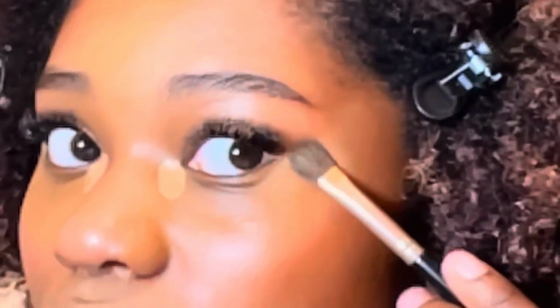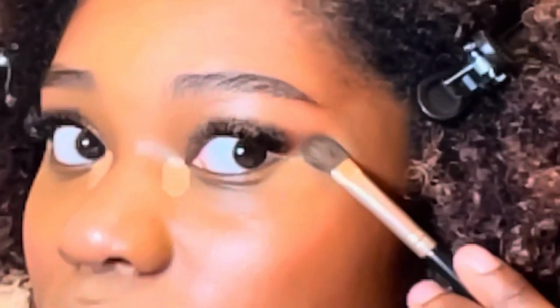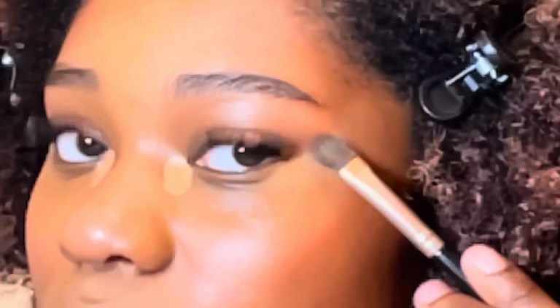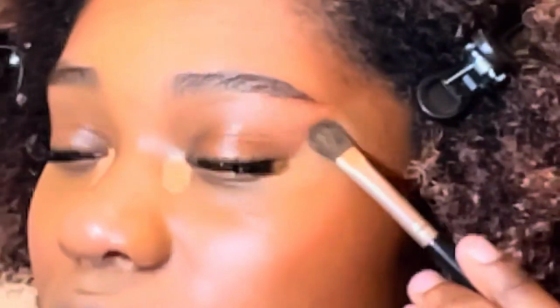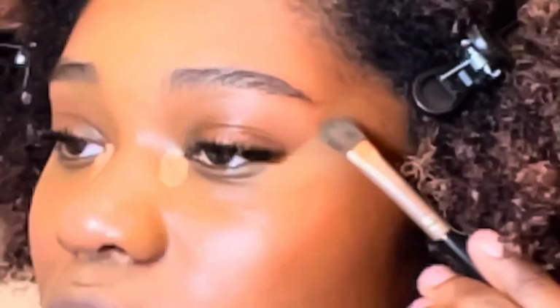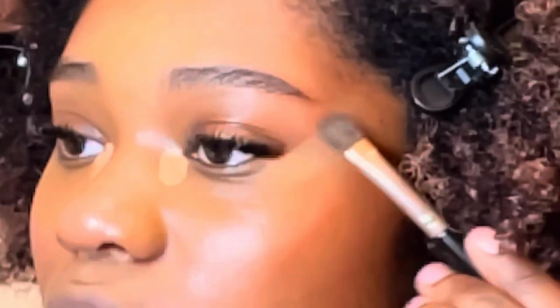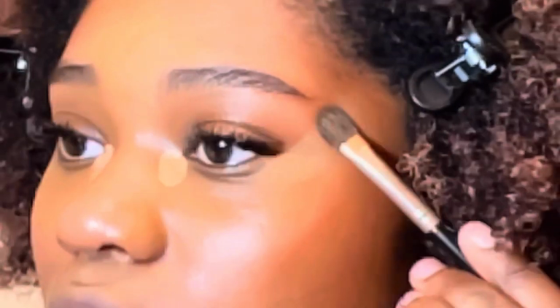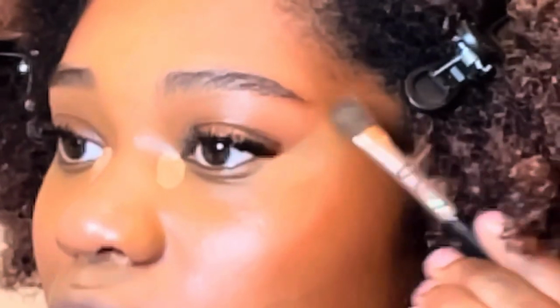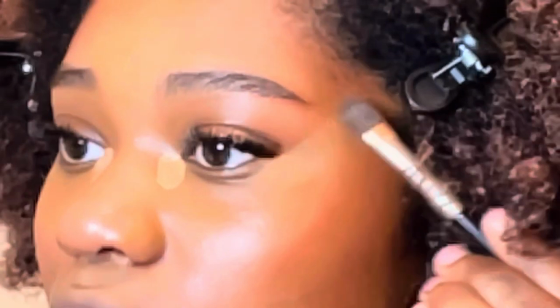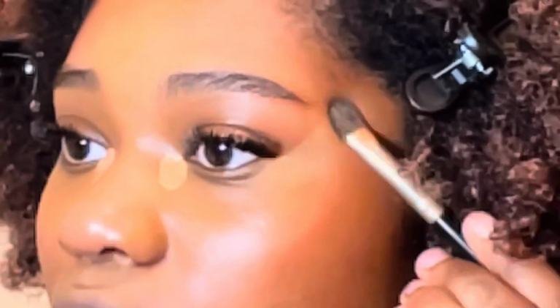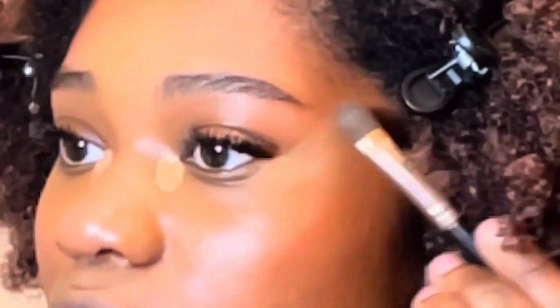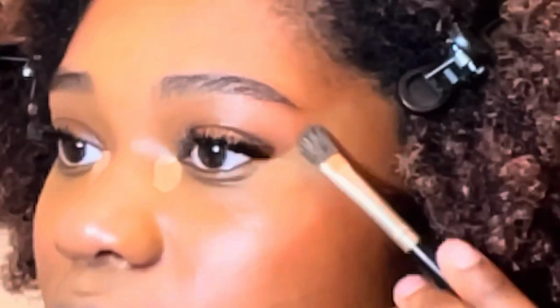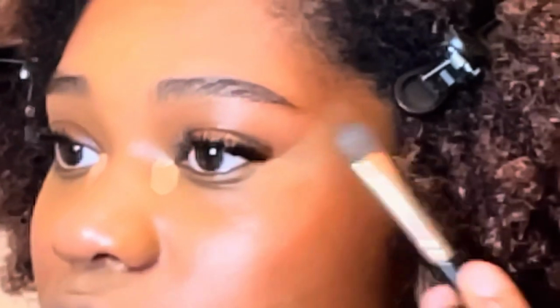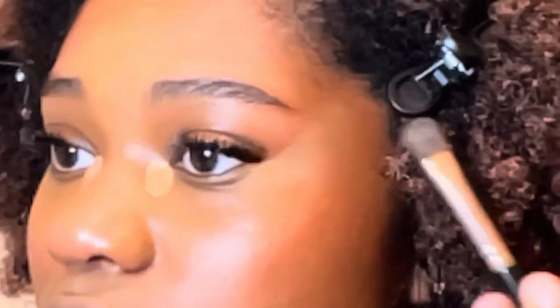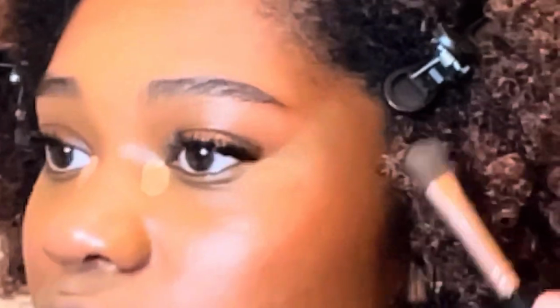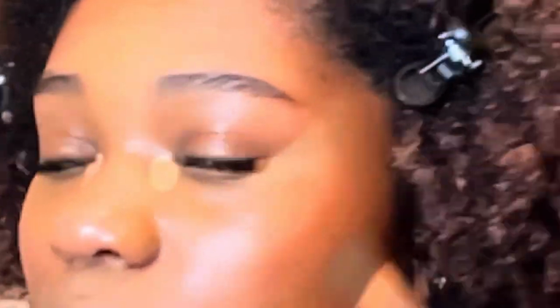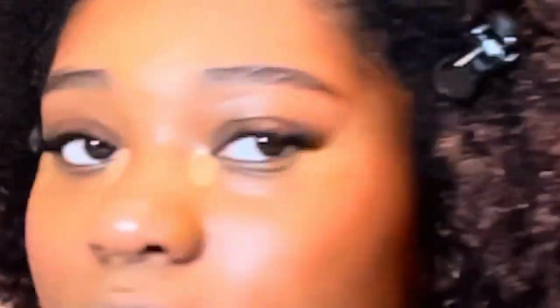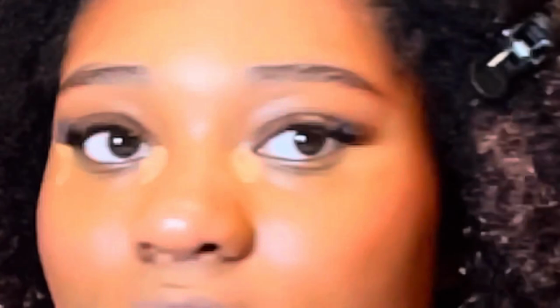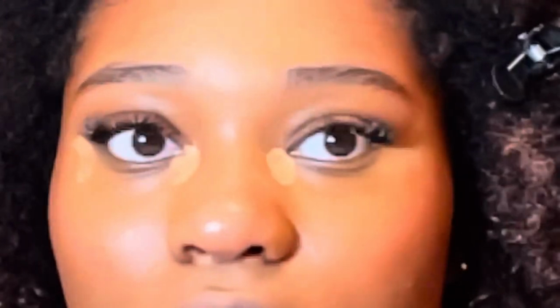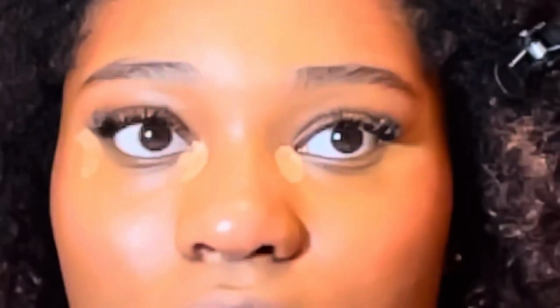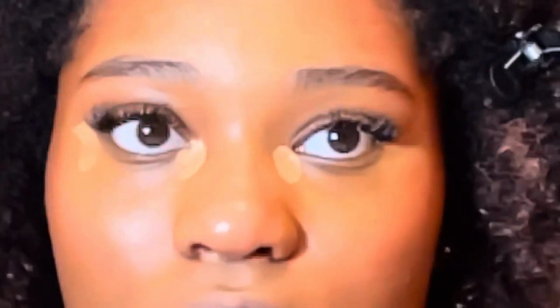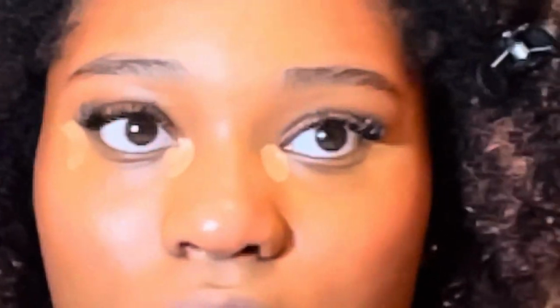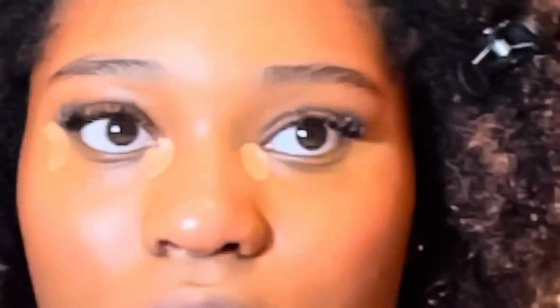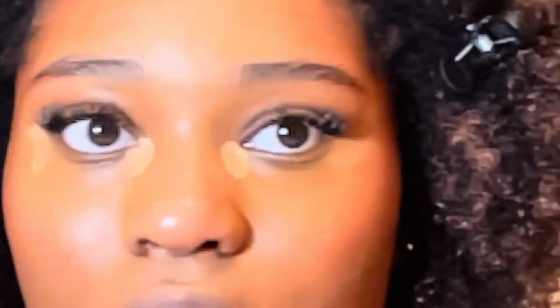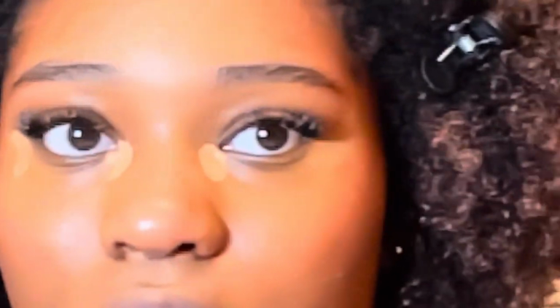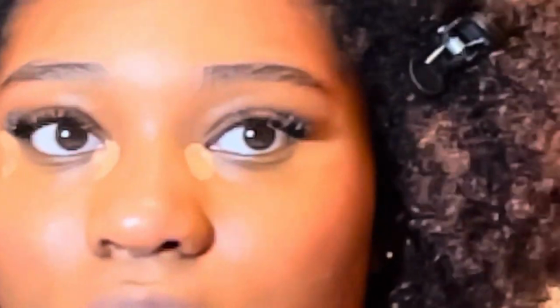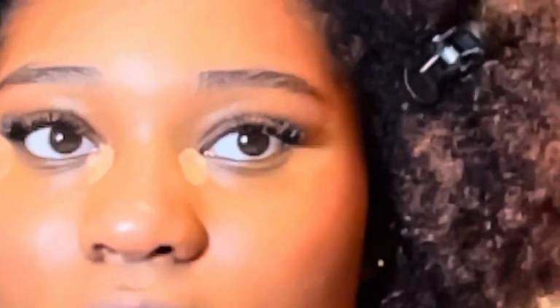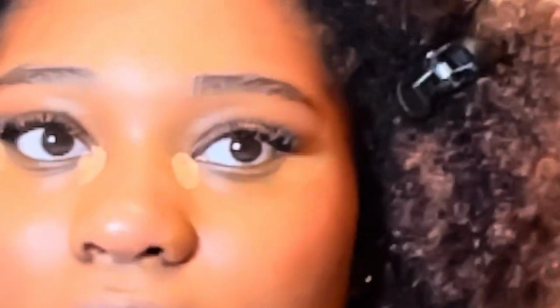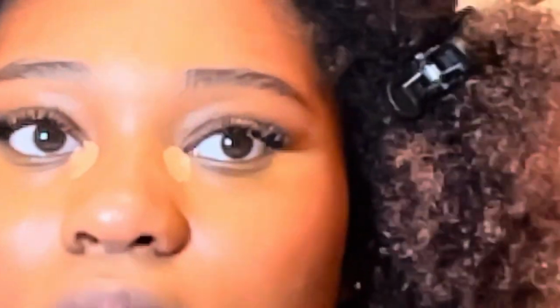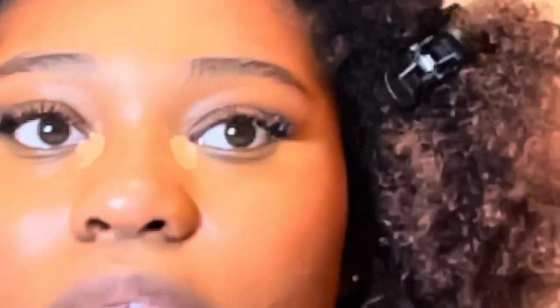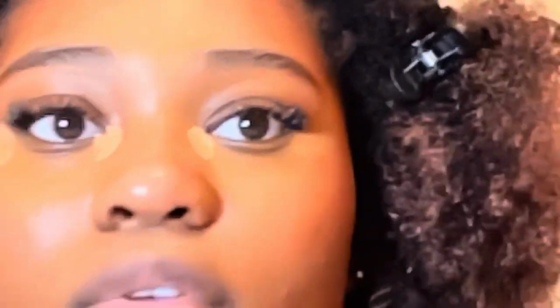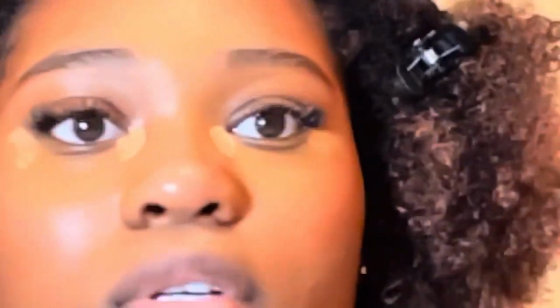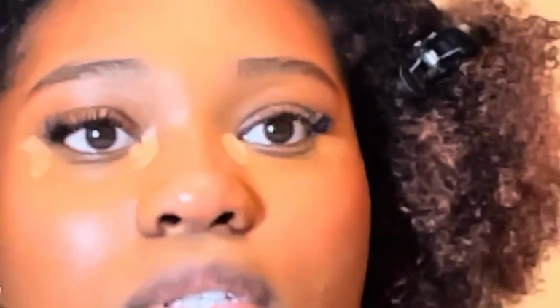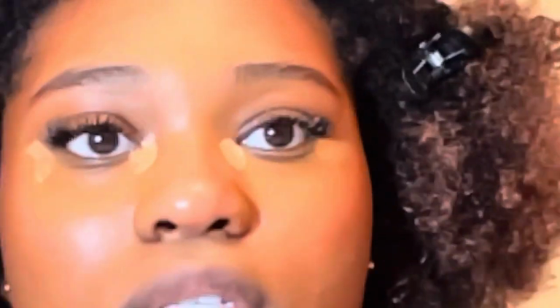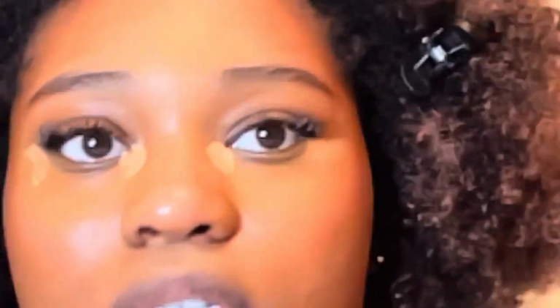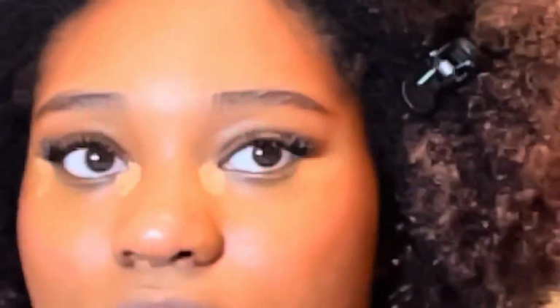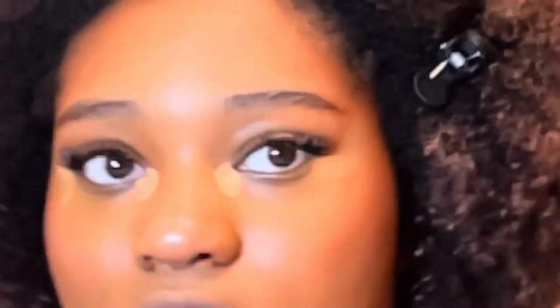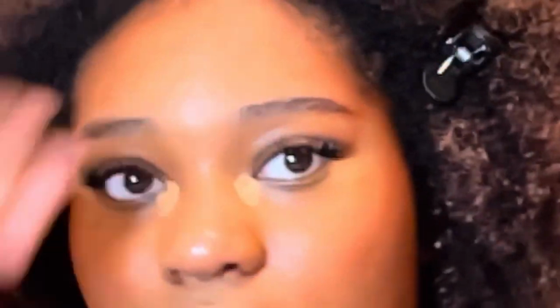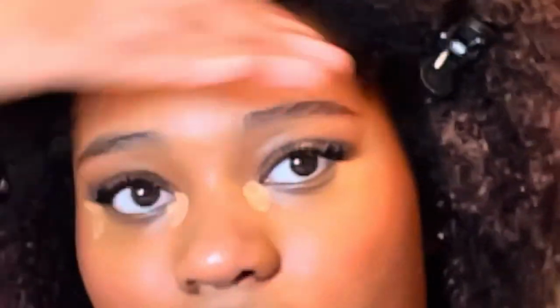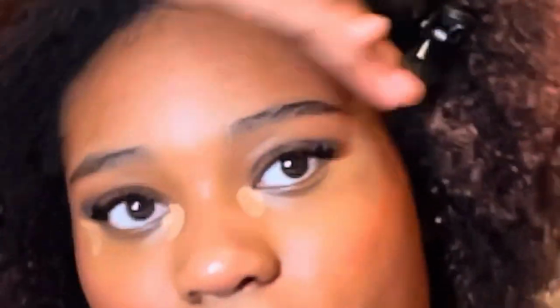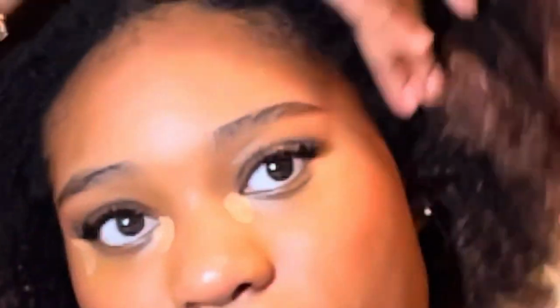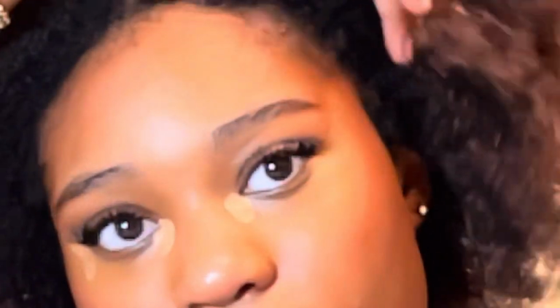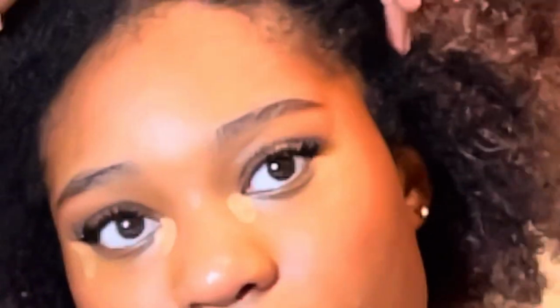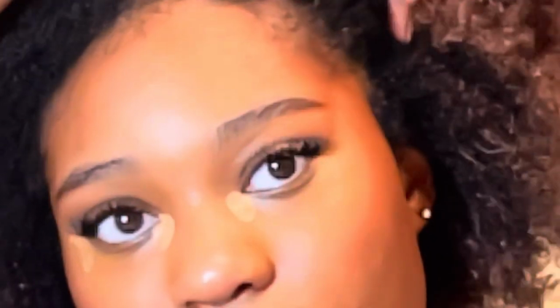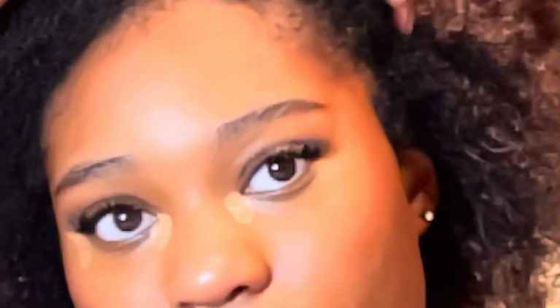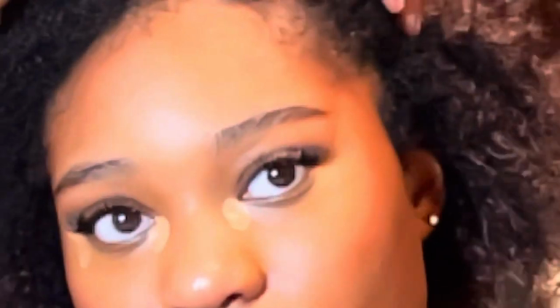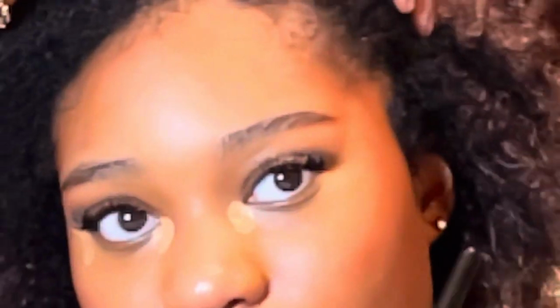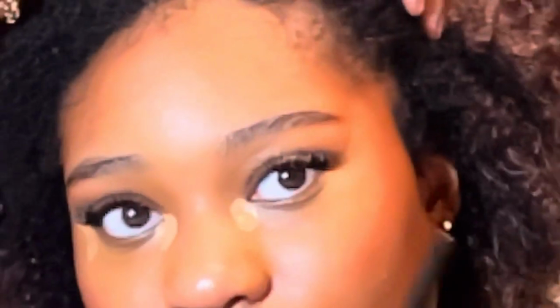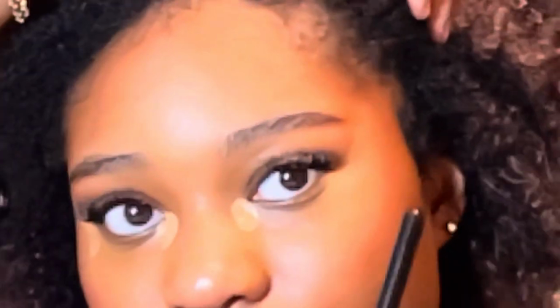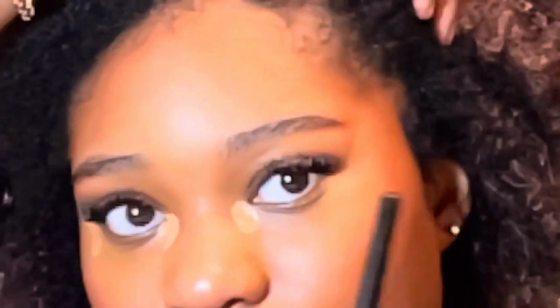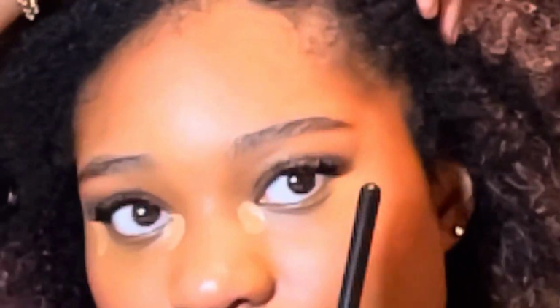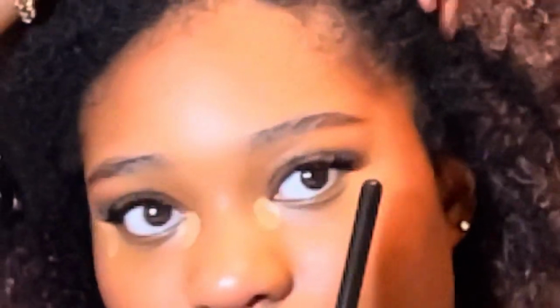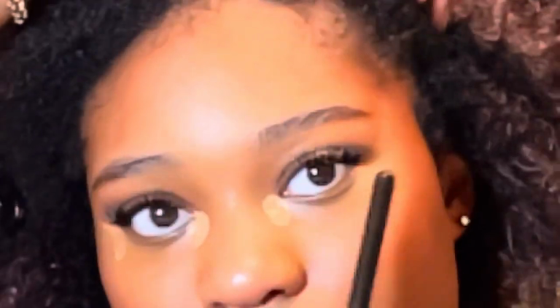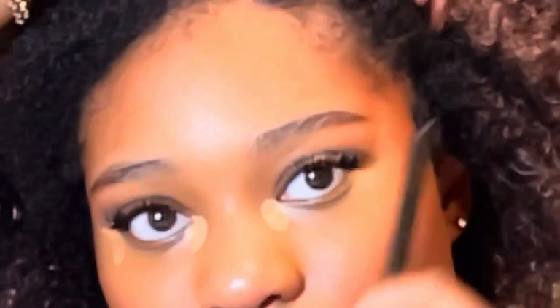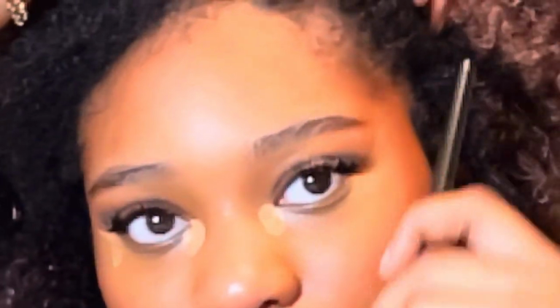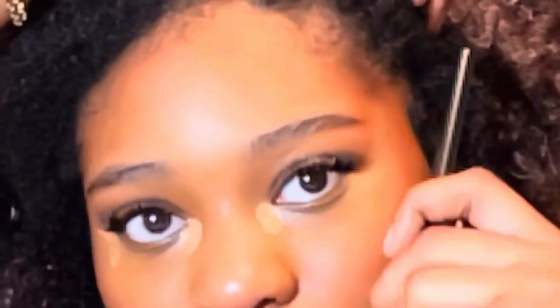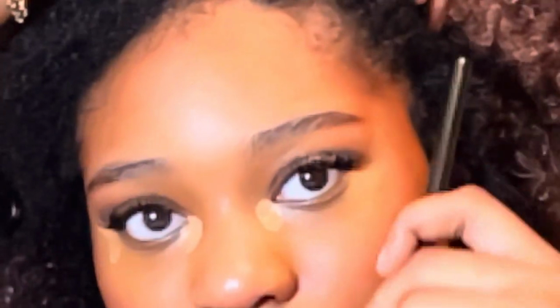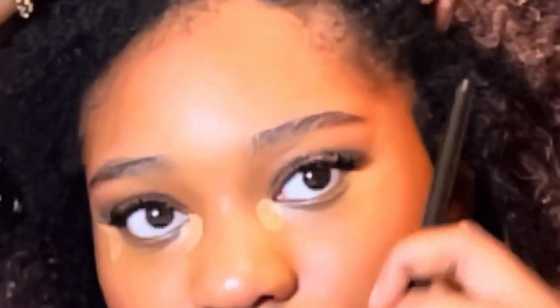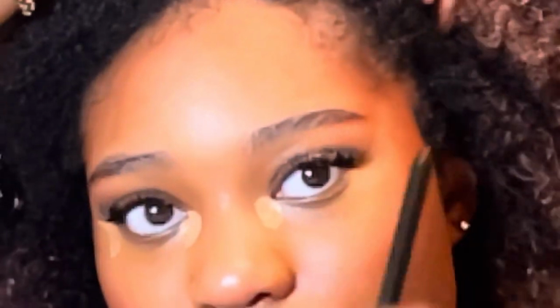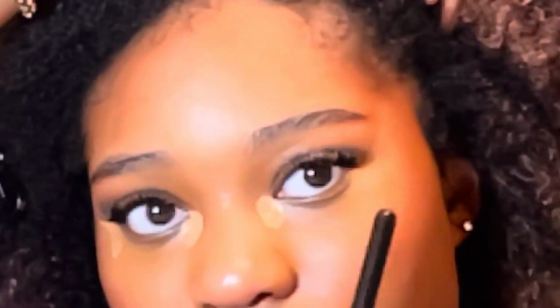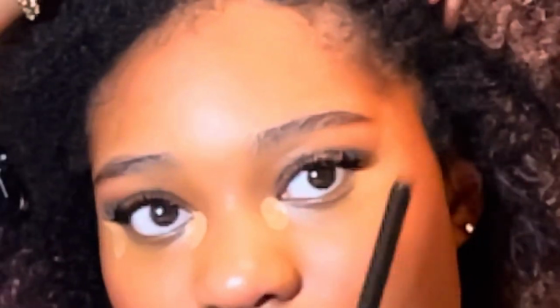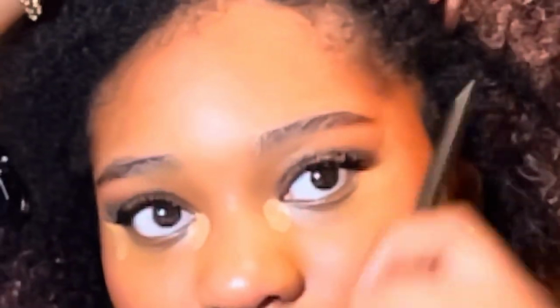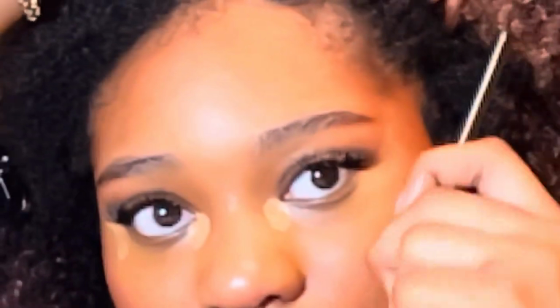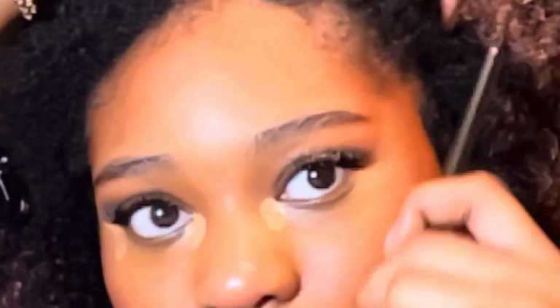I blend it in the direction I want it to go. You can't quite see it because of my hair's shadow, but it's going up.